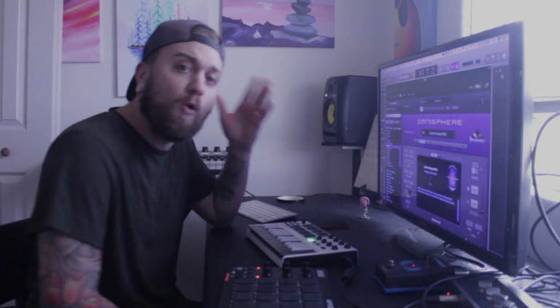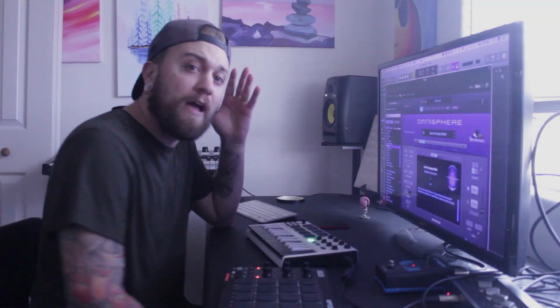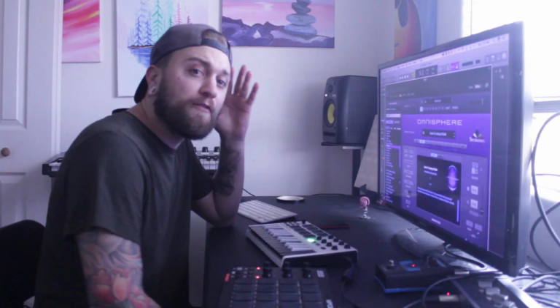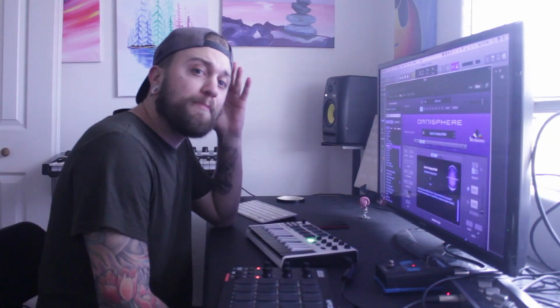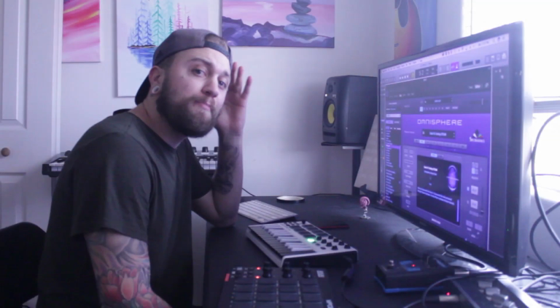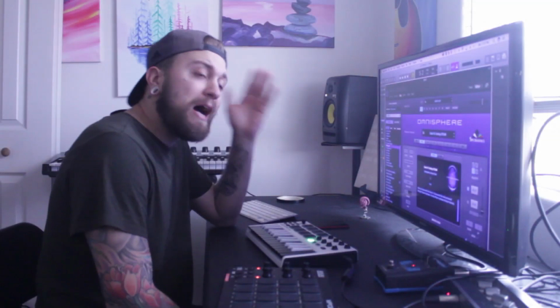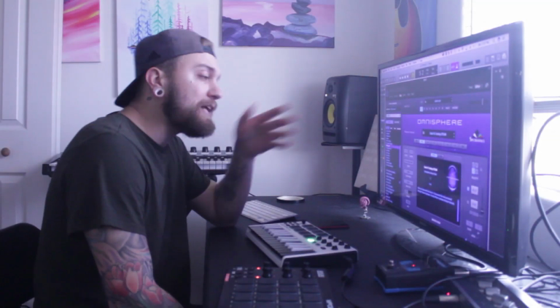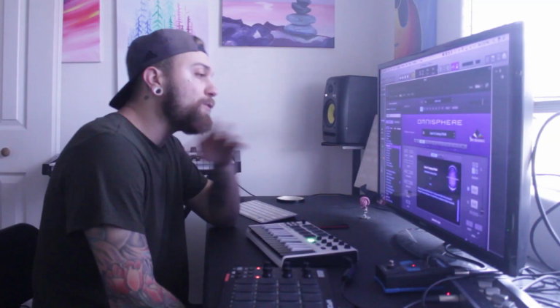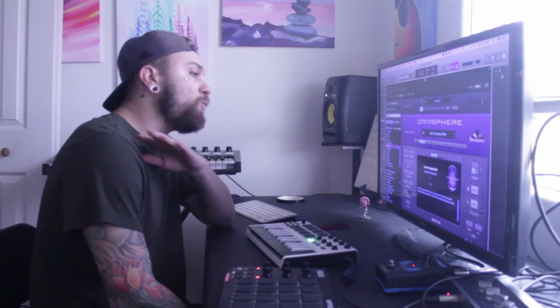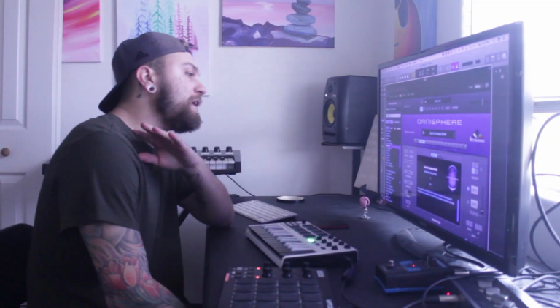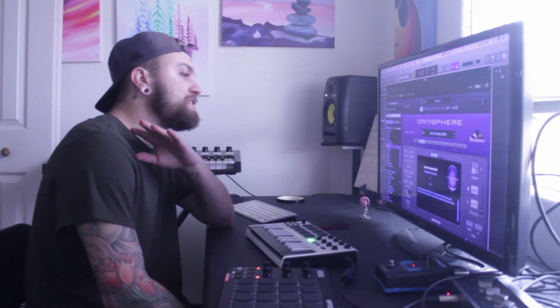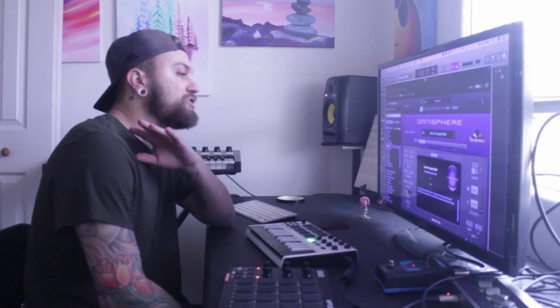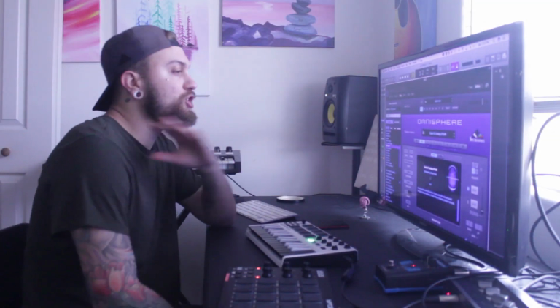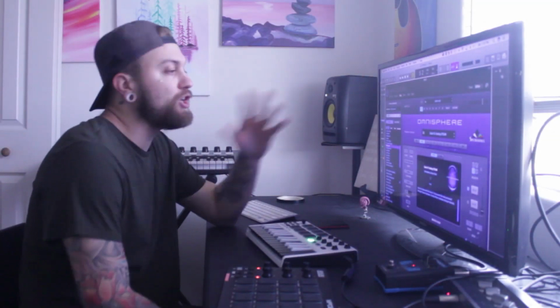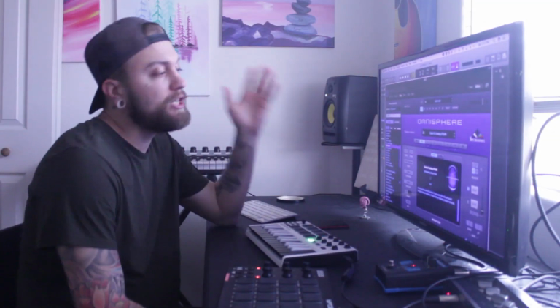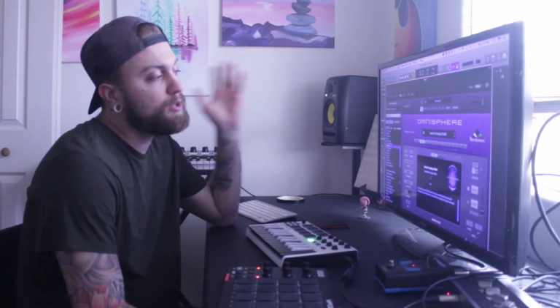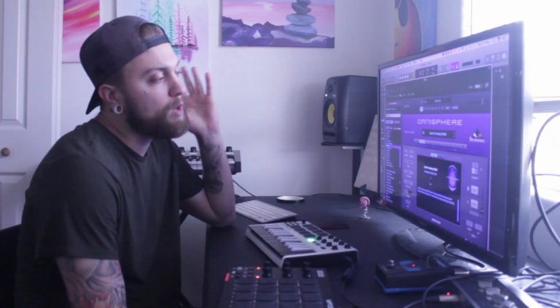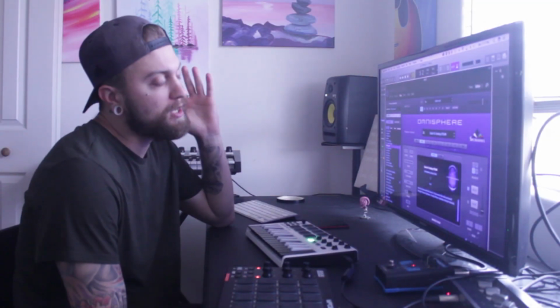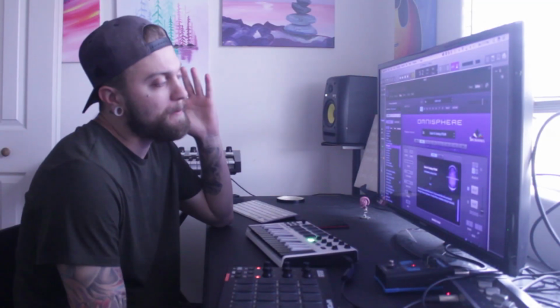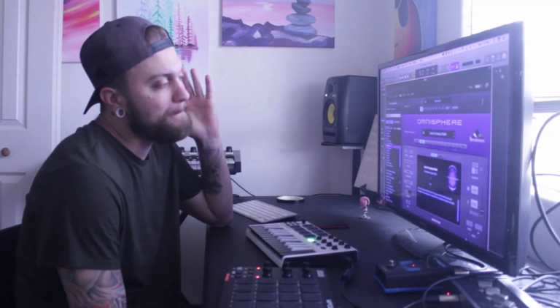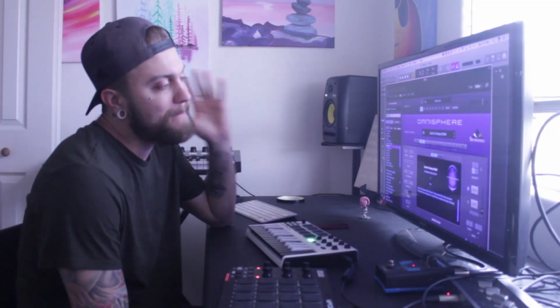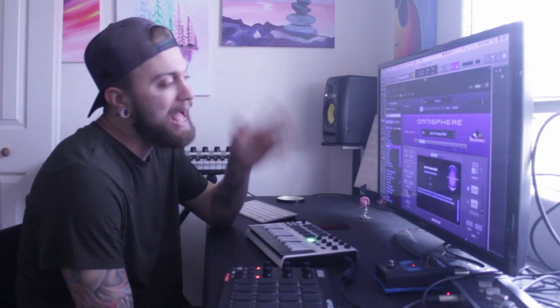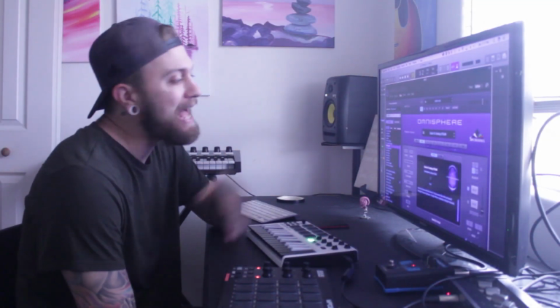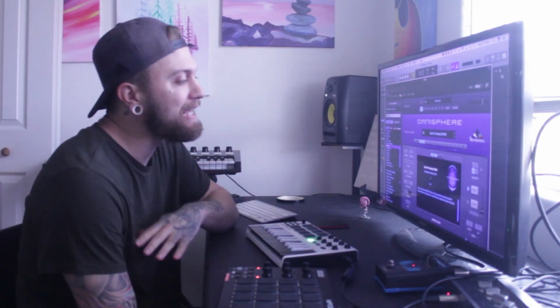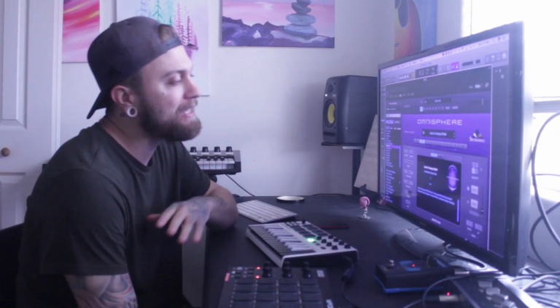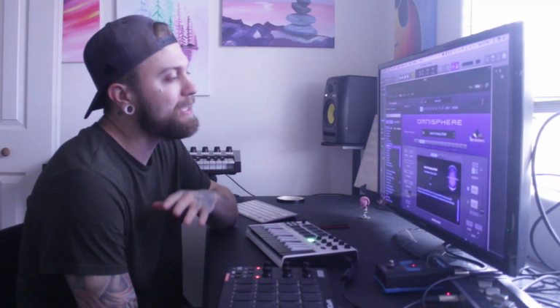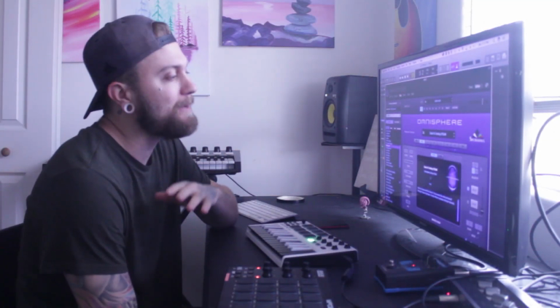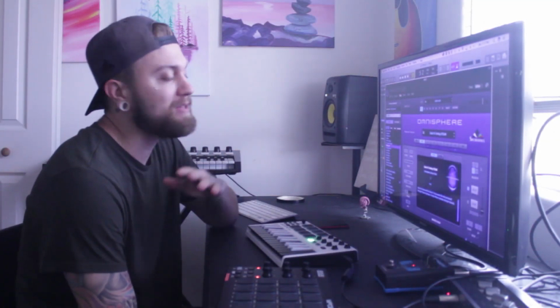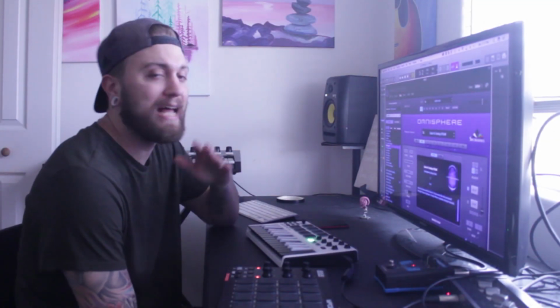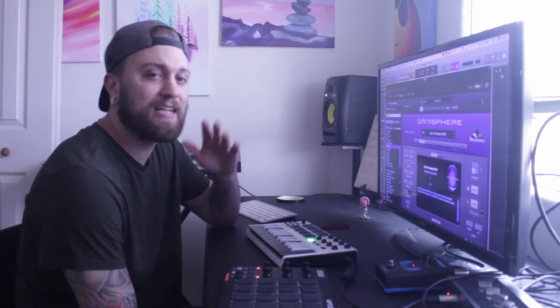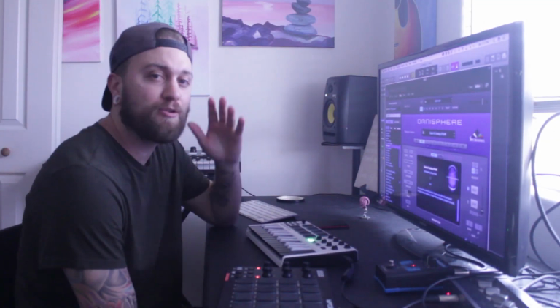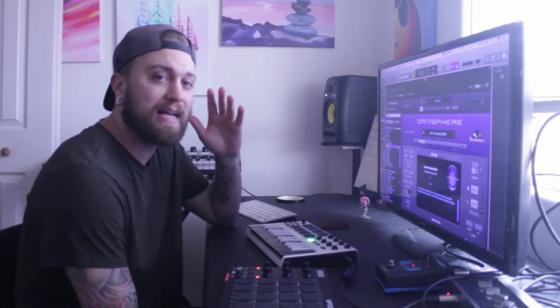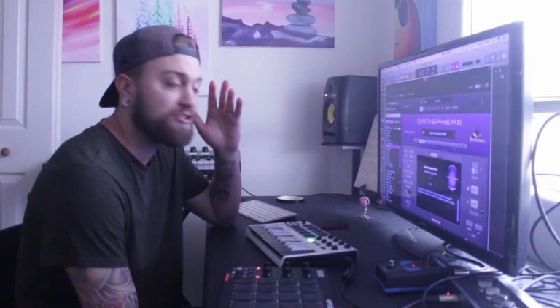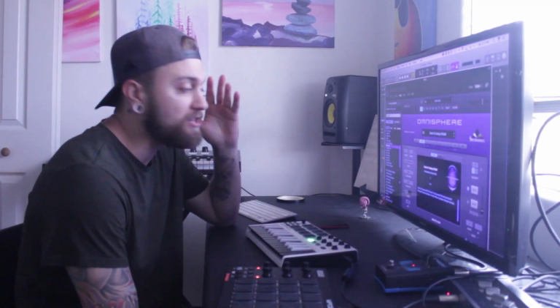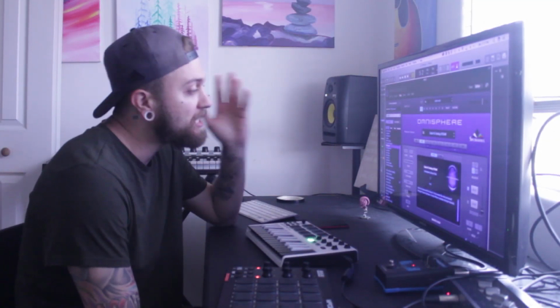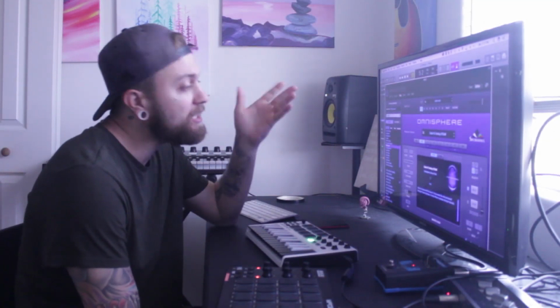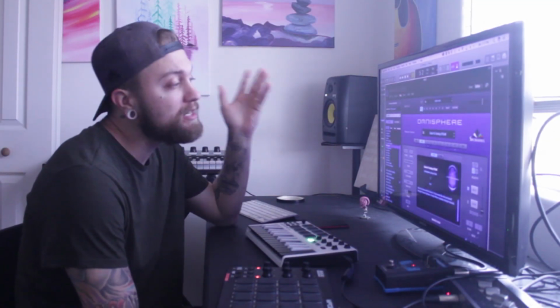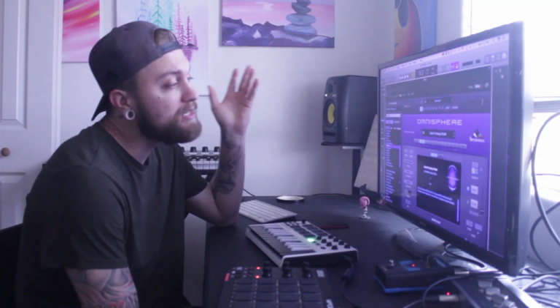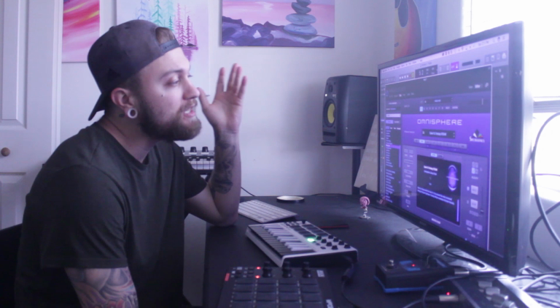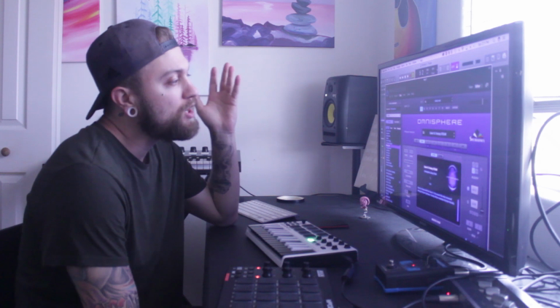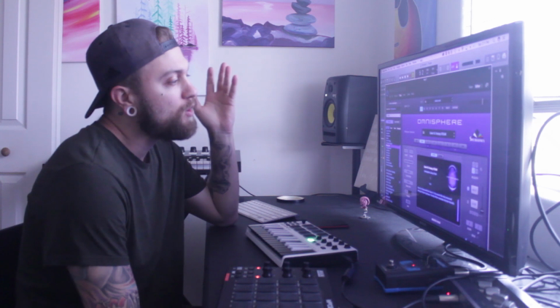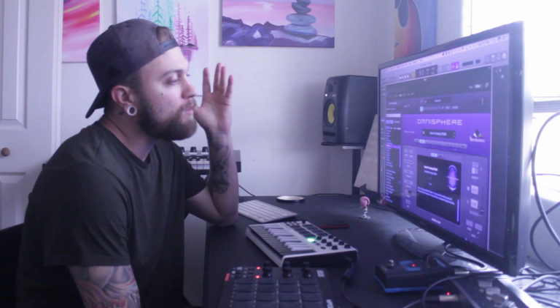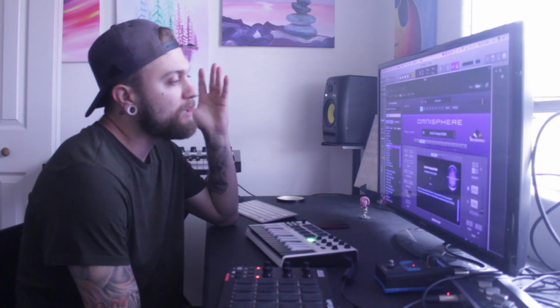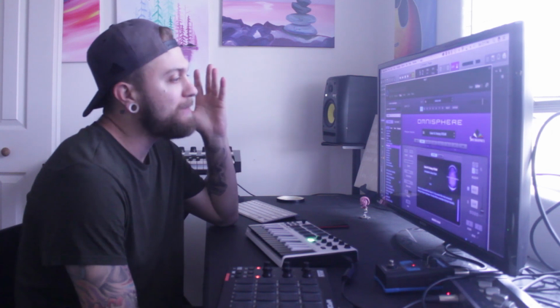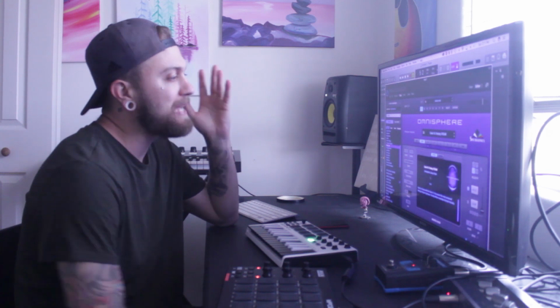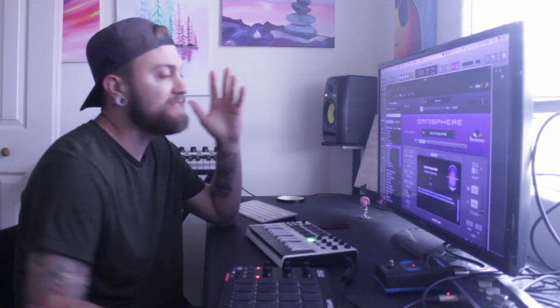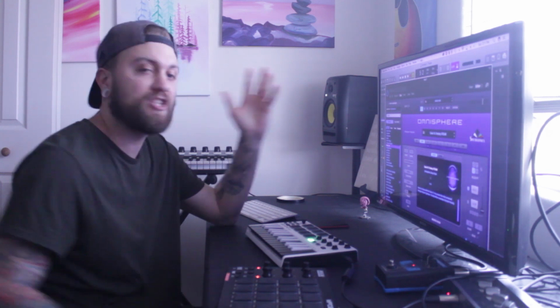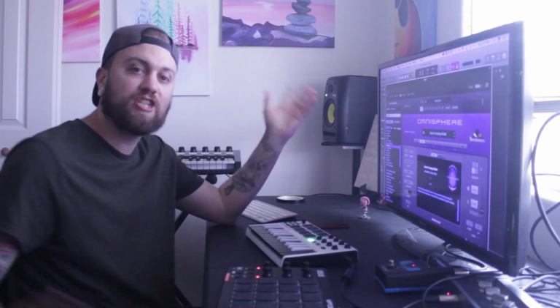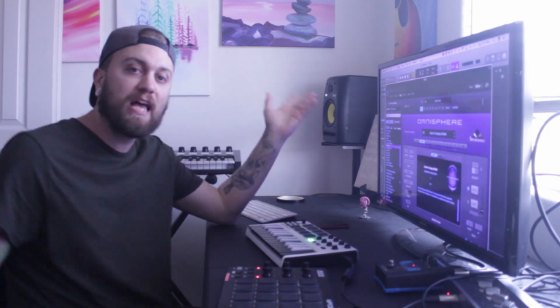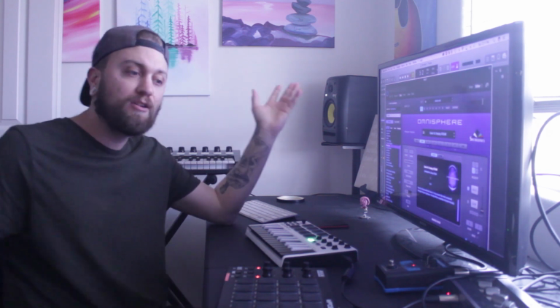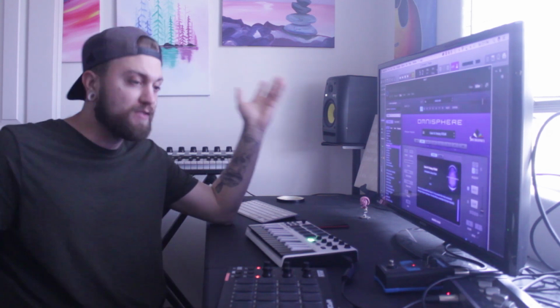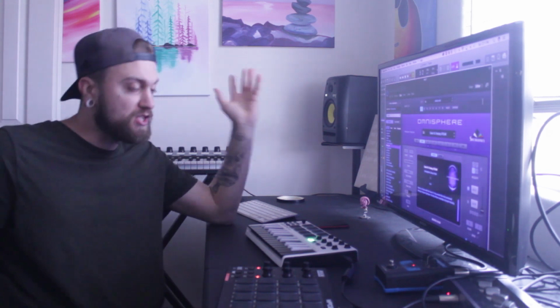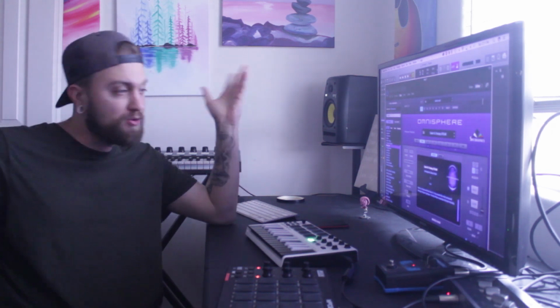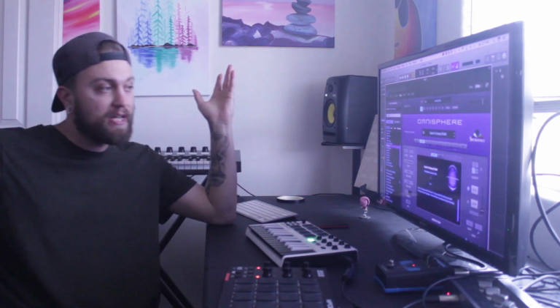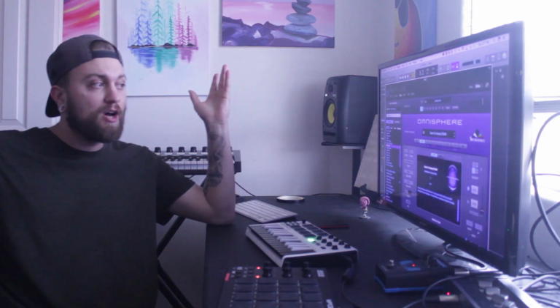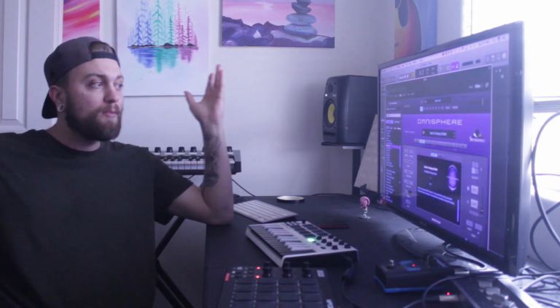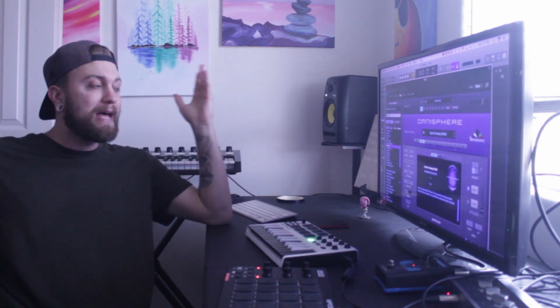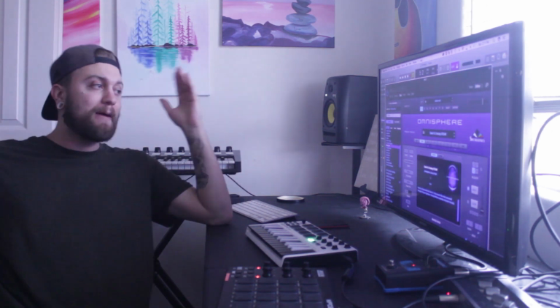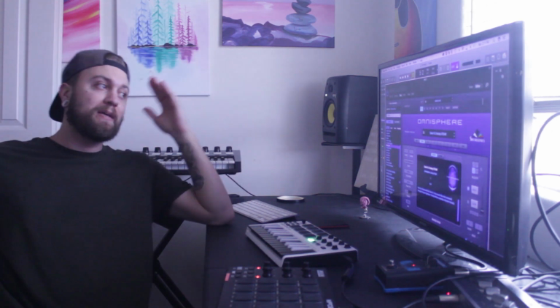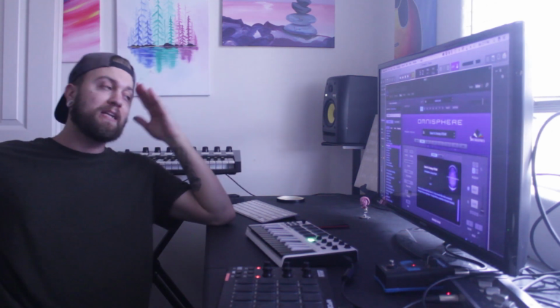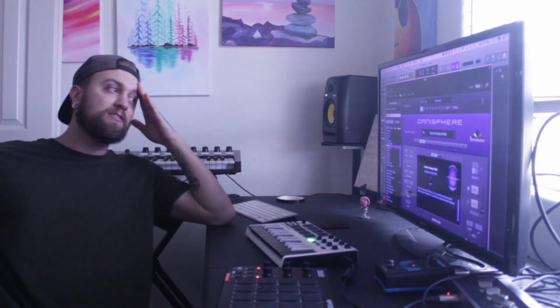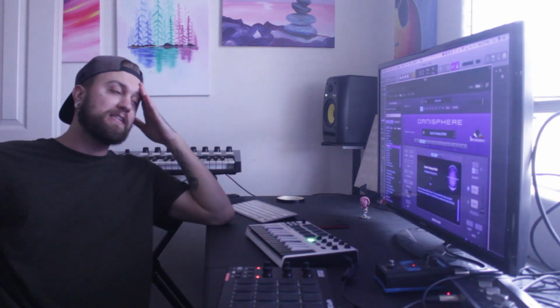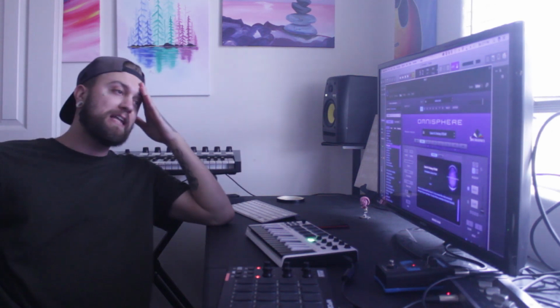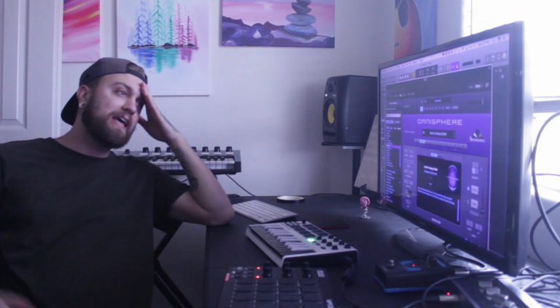Yo everybody, what is good? Welcome back. I'm glad you guys are here. Welcome back to the channel, the studio, man. I'm in here today.